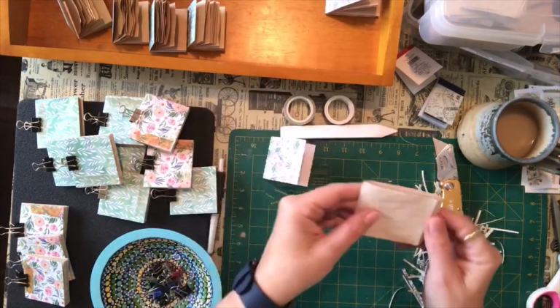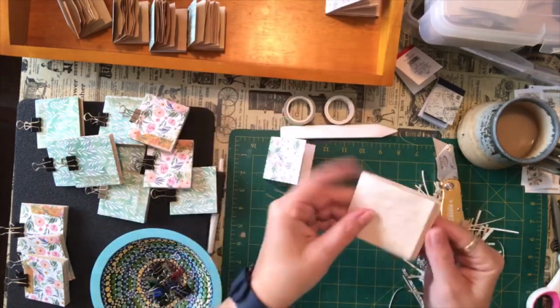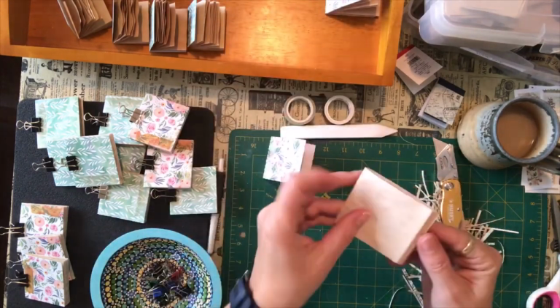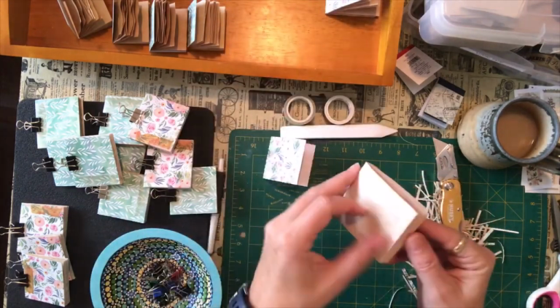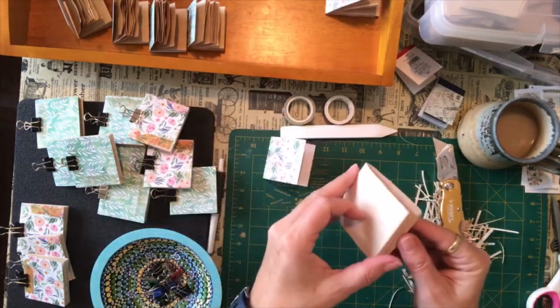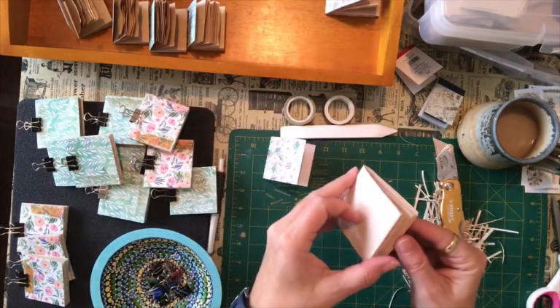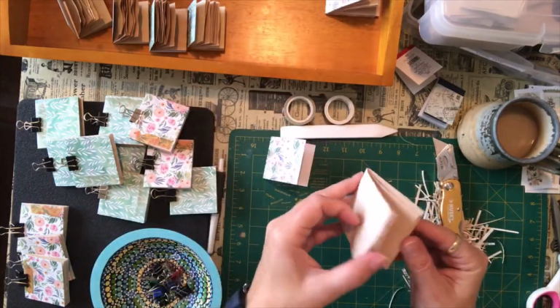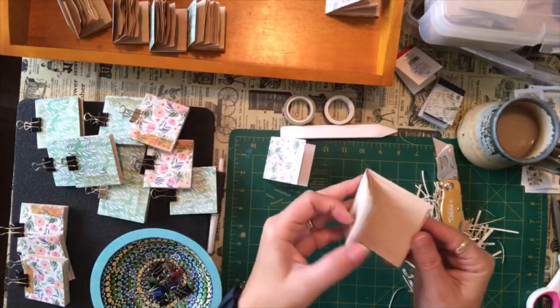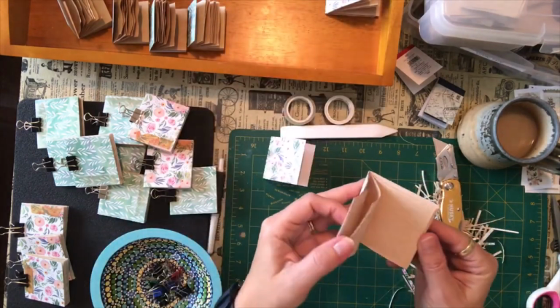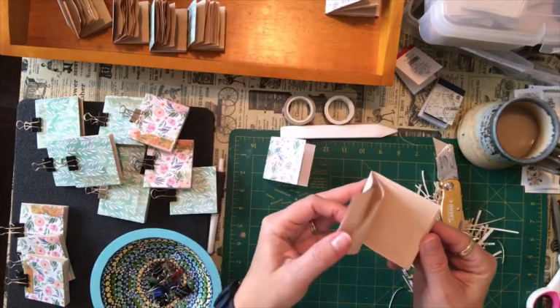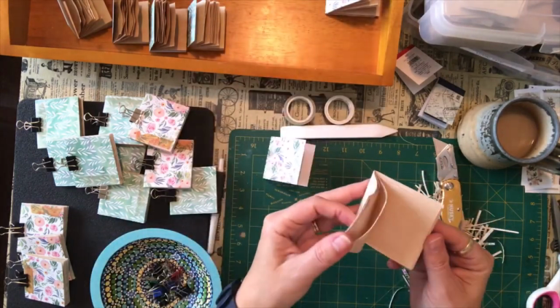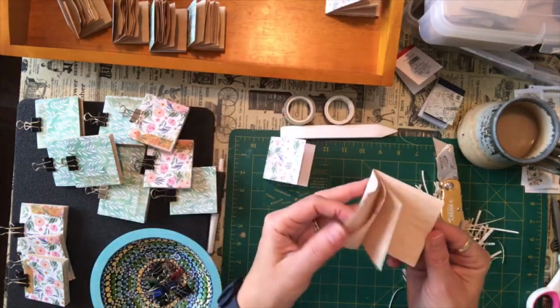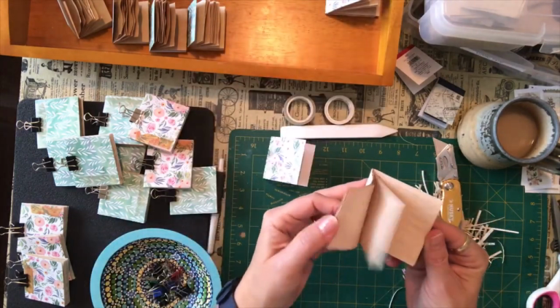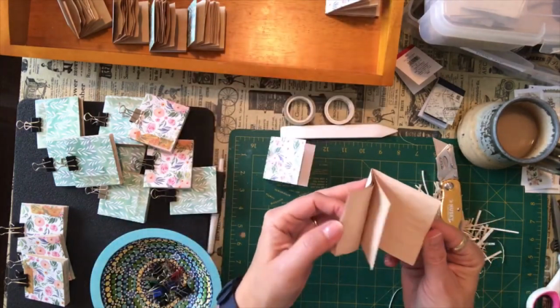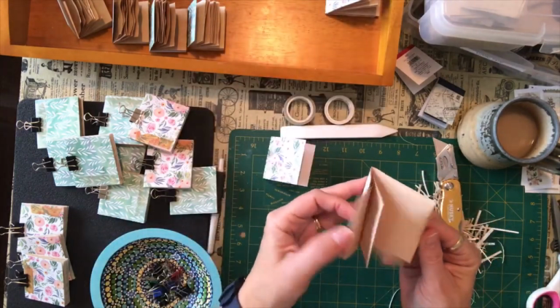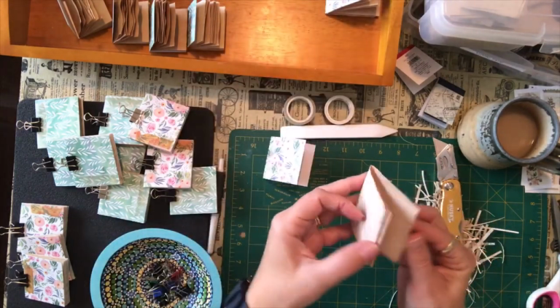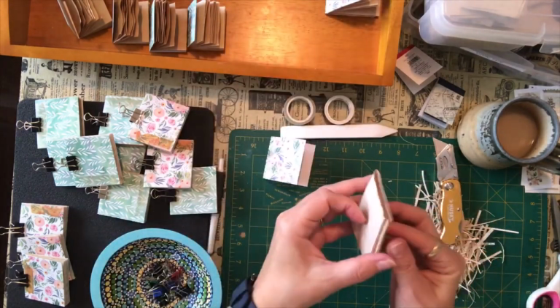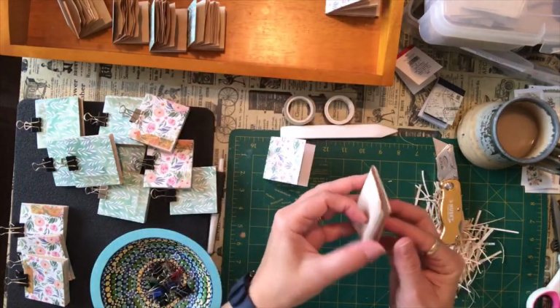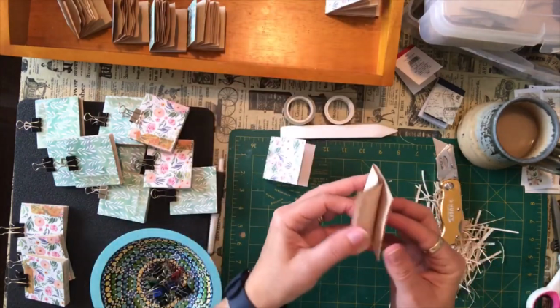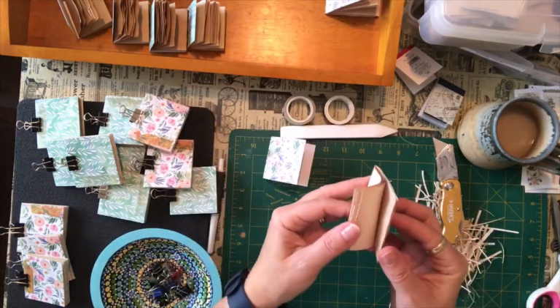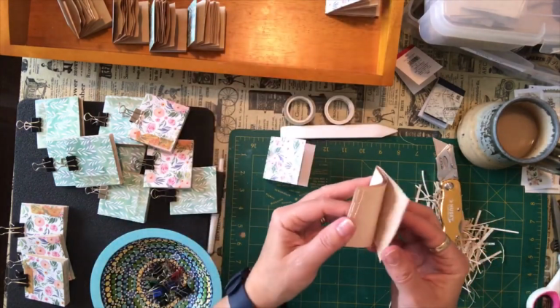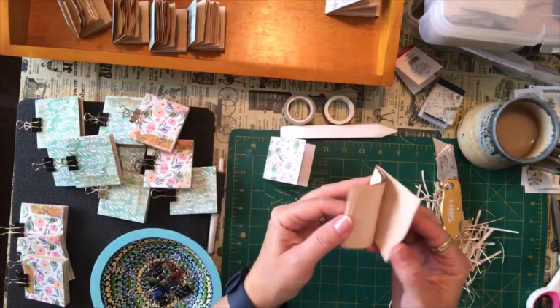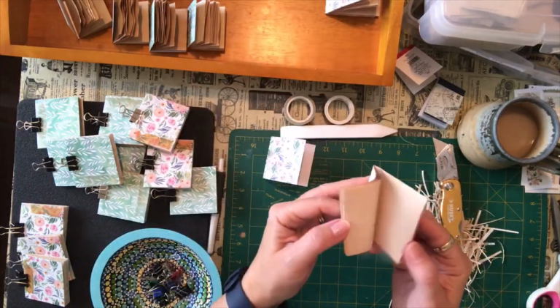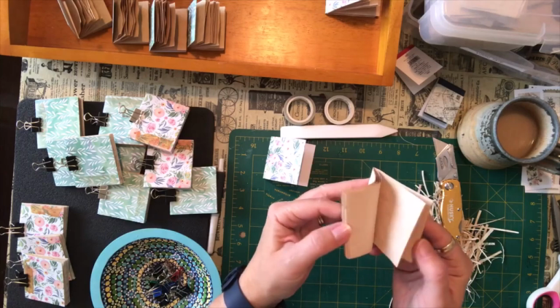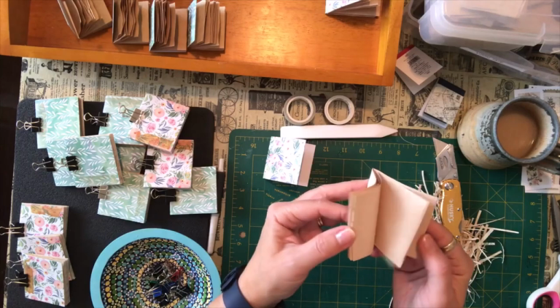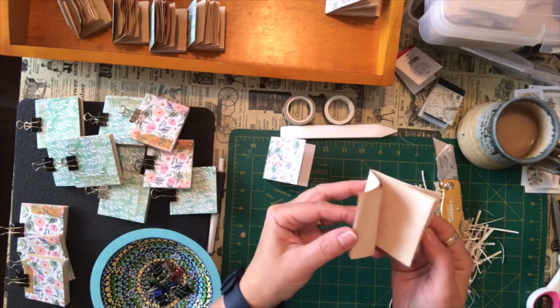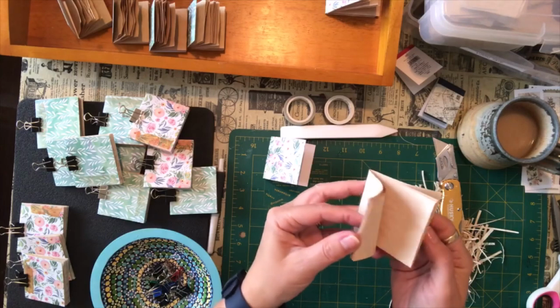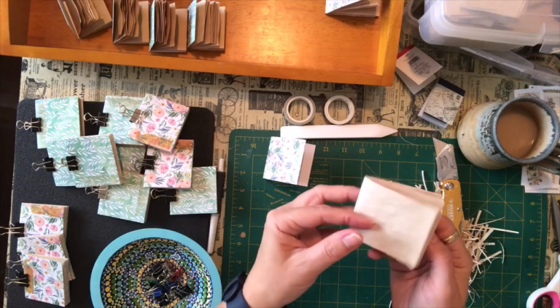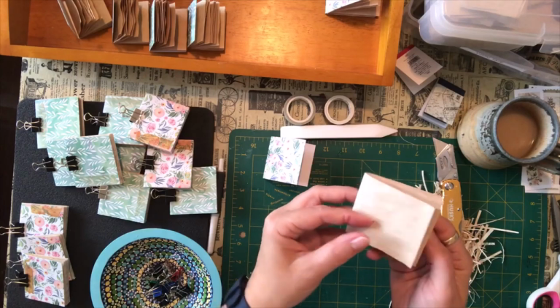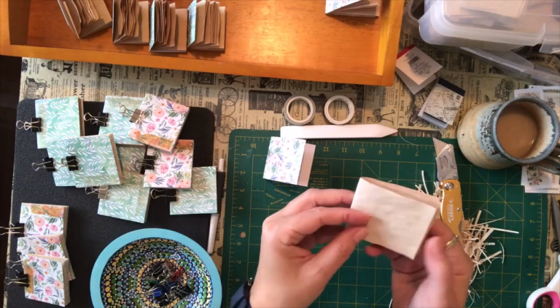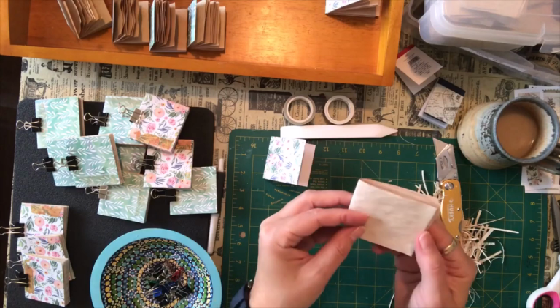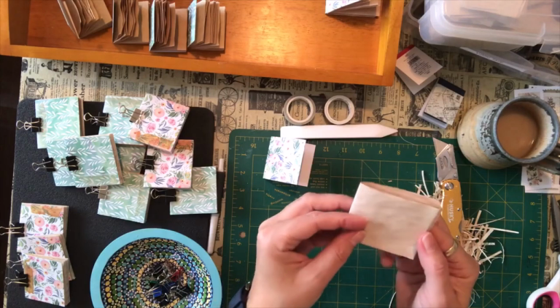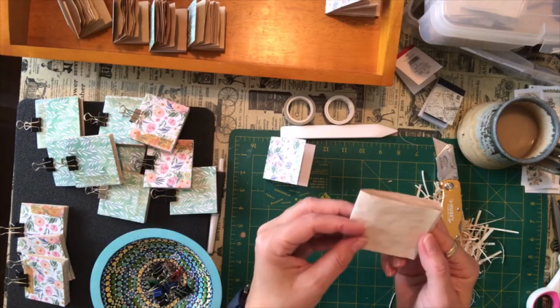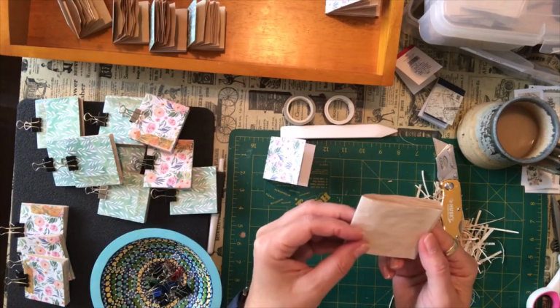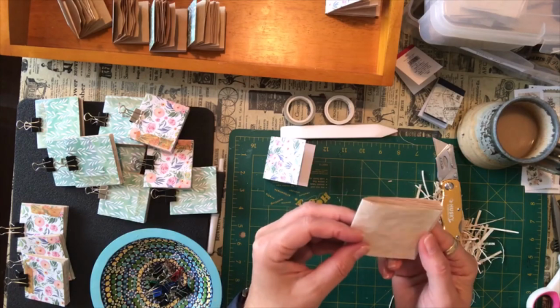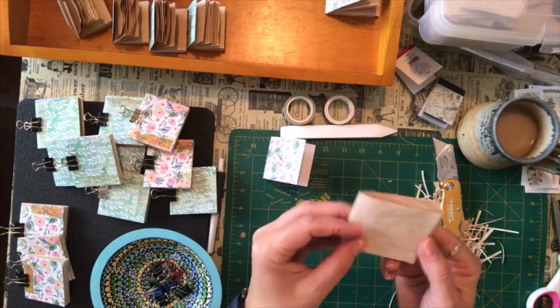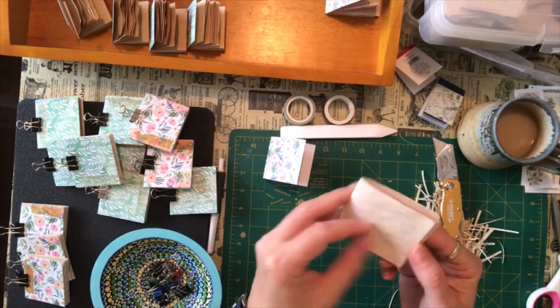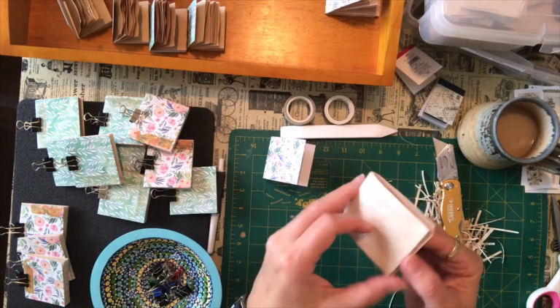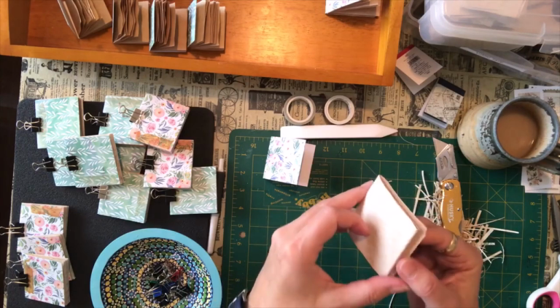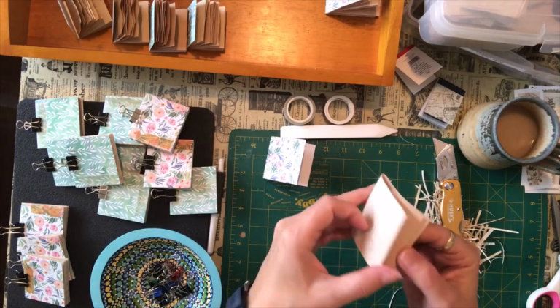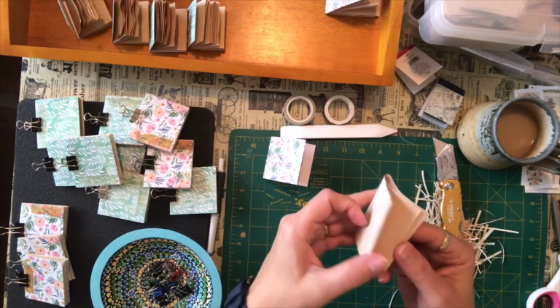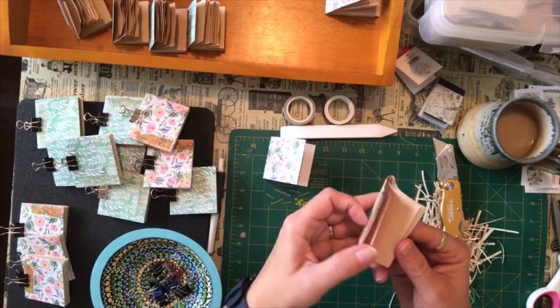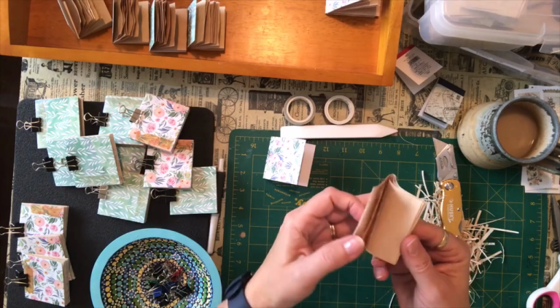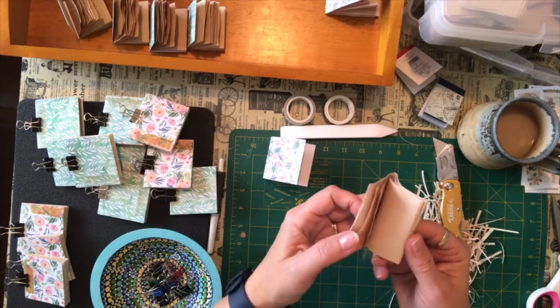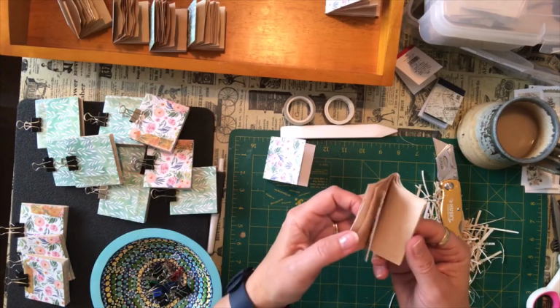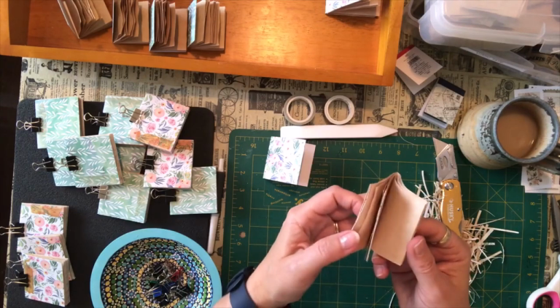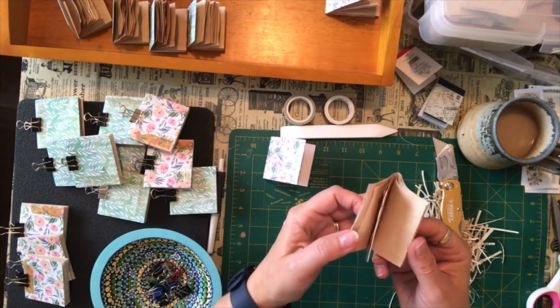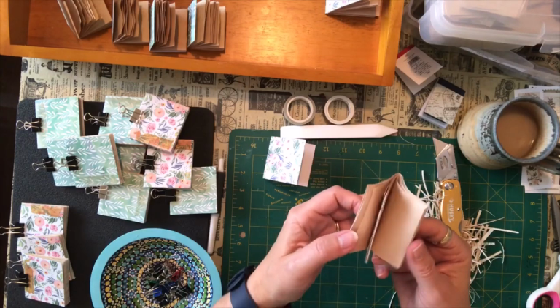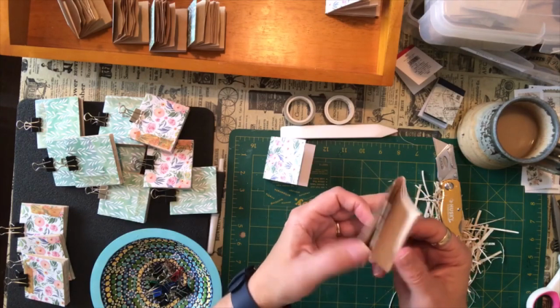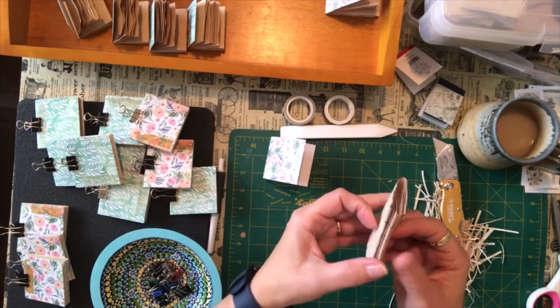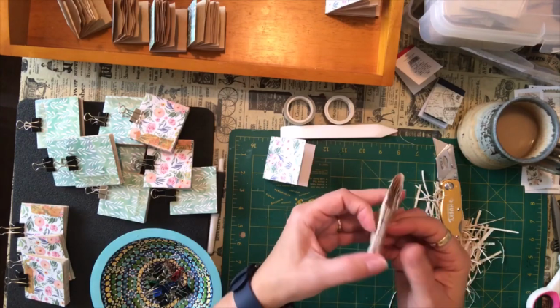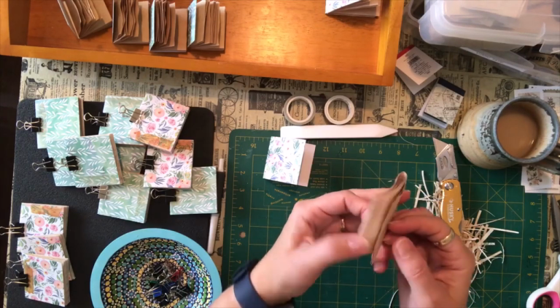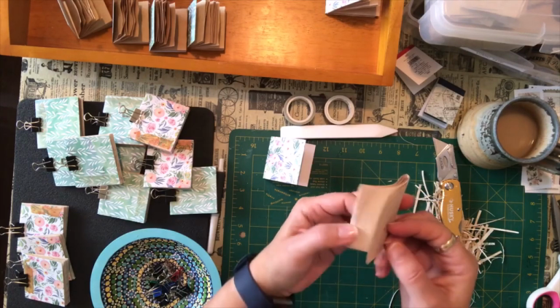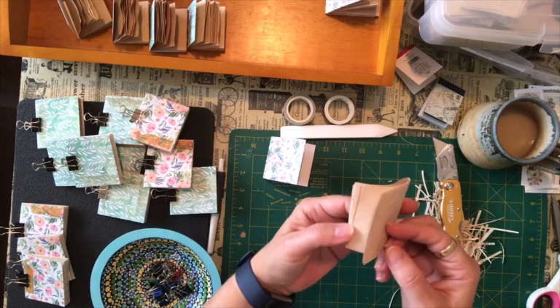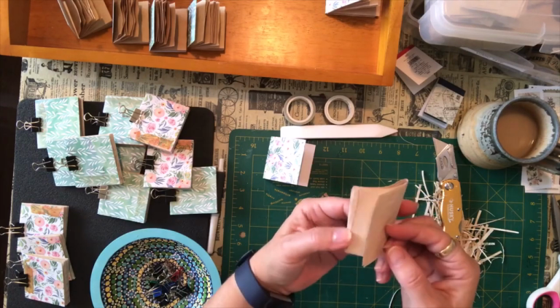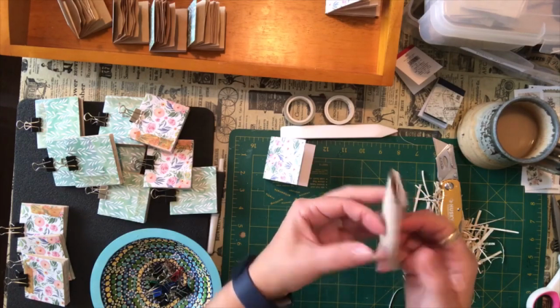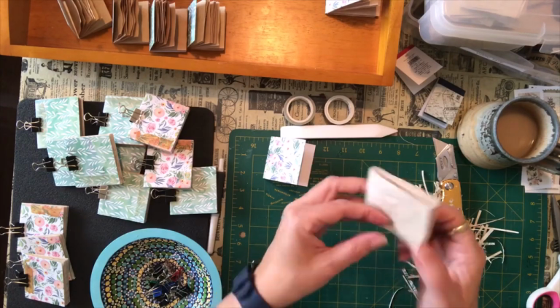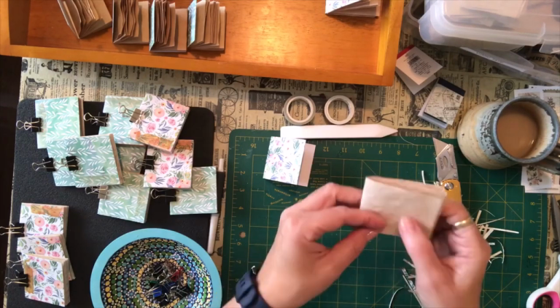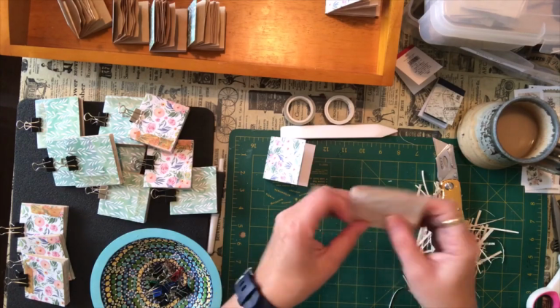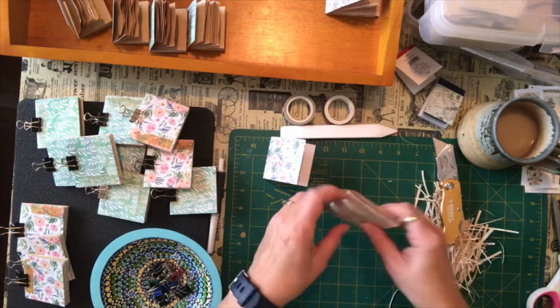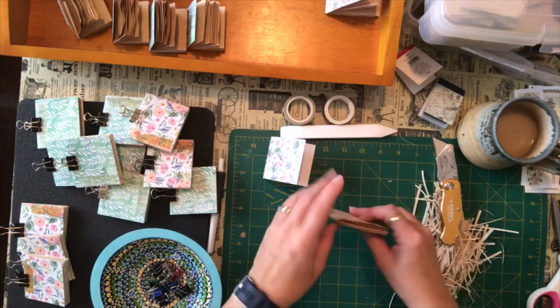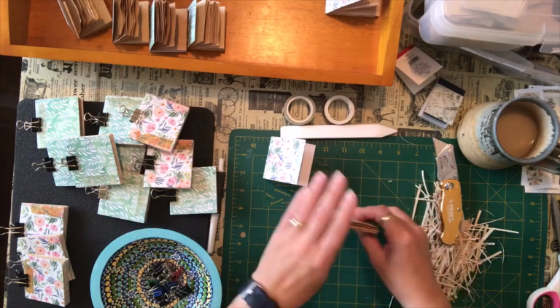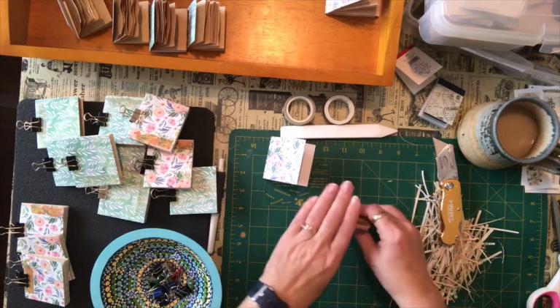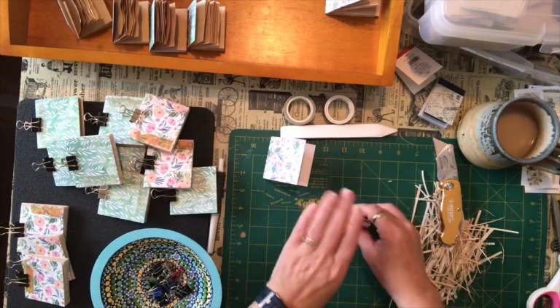So these are just blank pages. I think they were lightly lined, but when I tea stained them the lines disappeared.